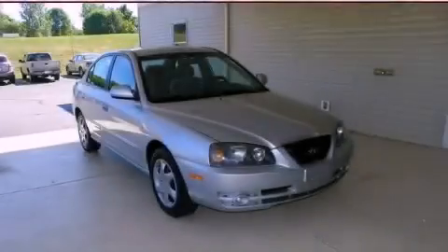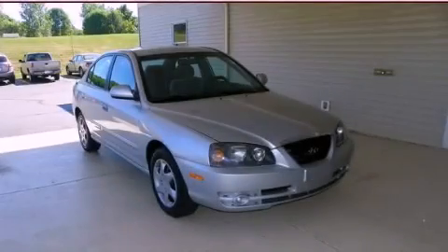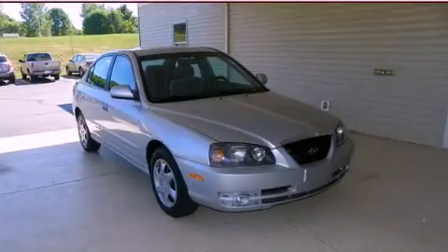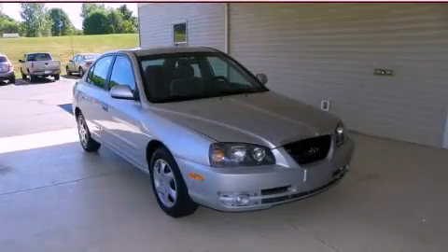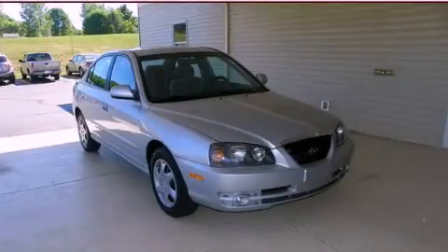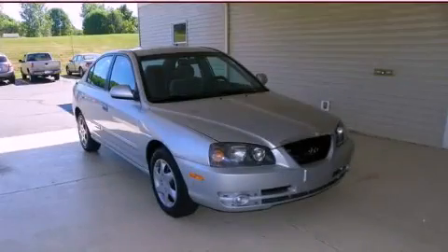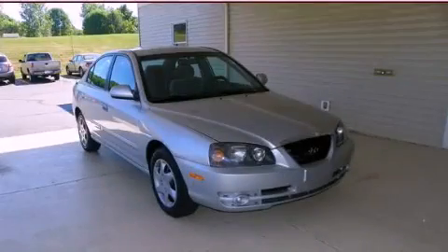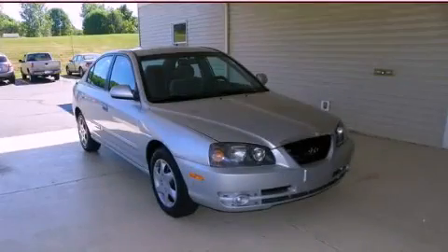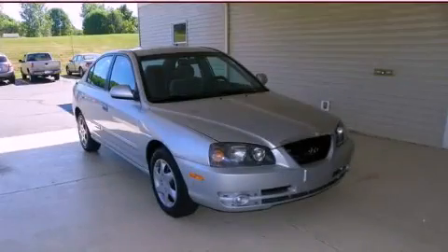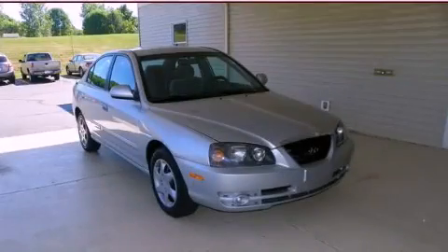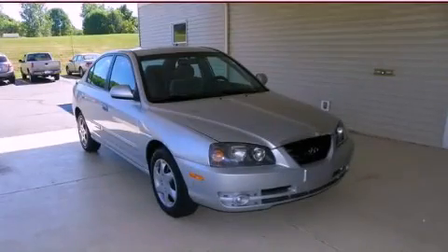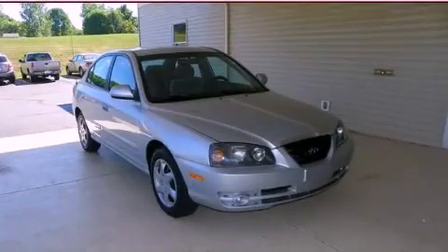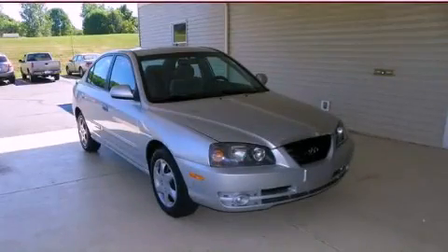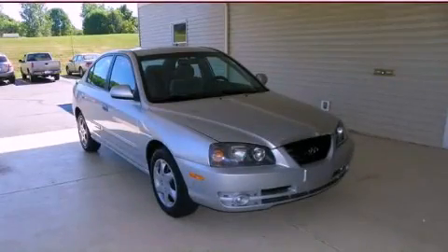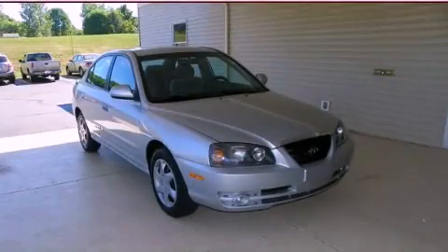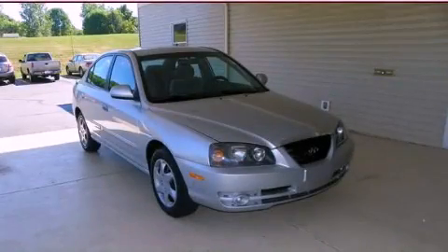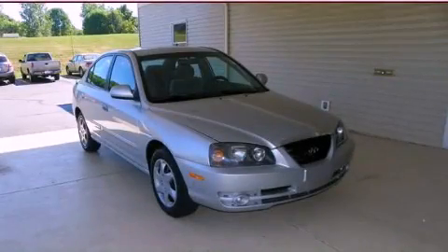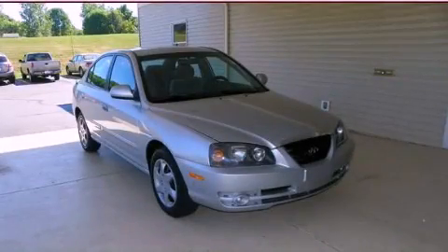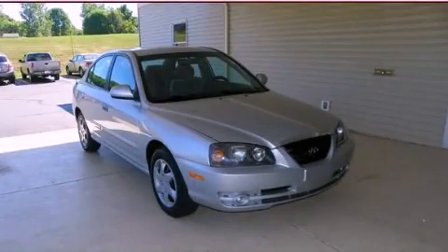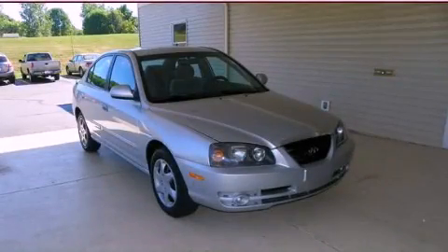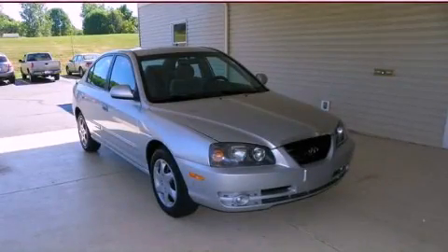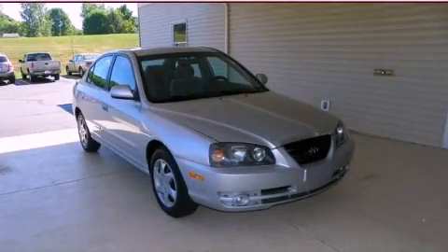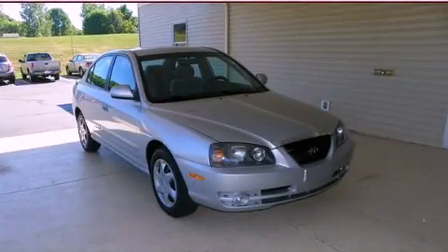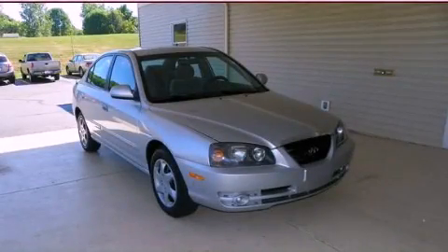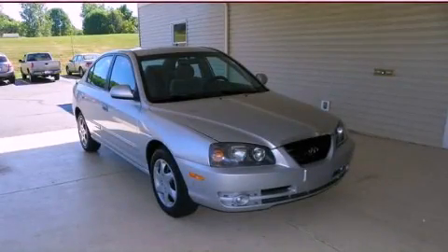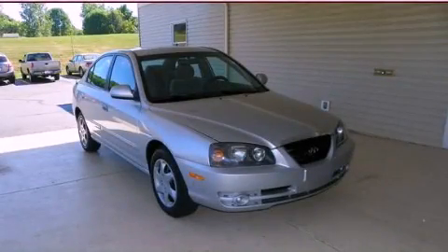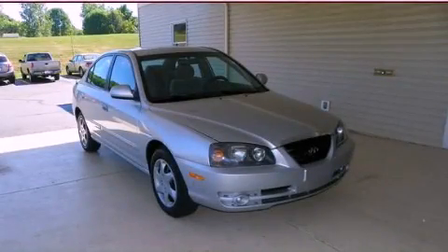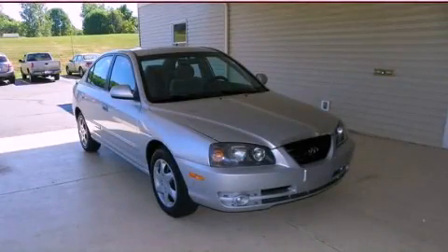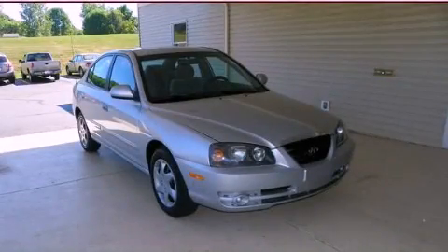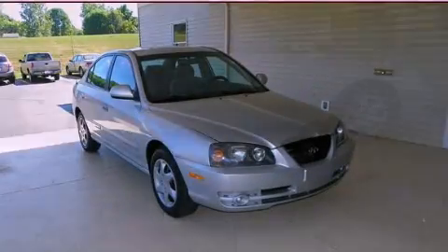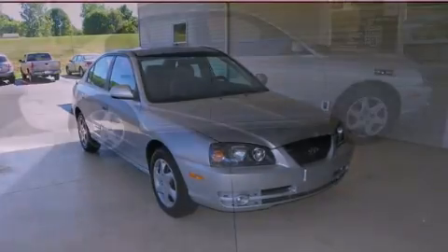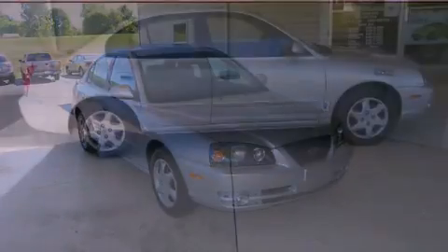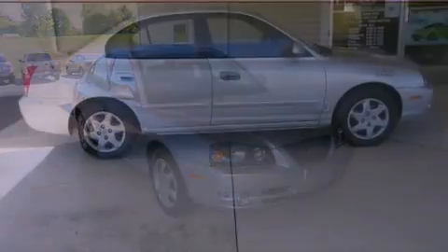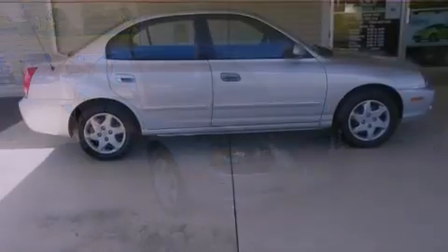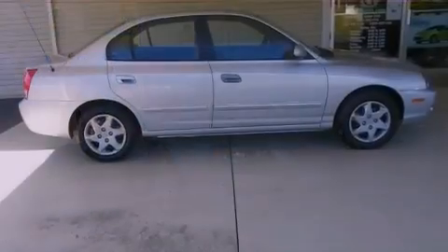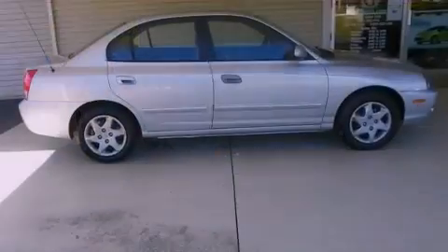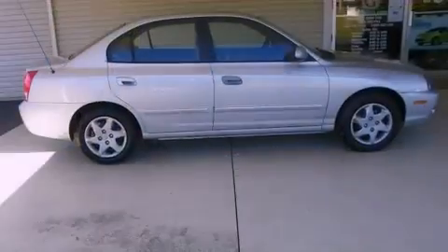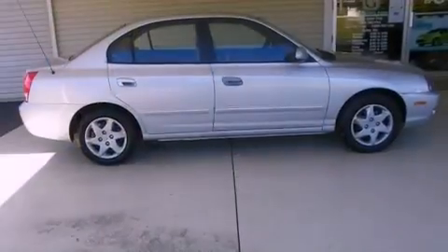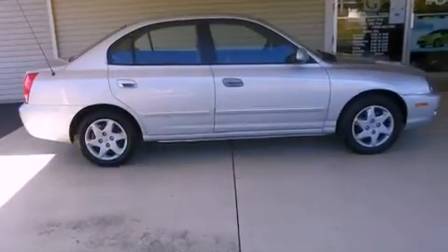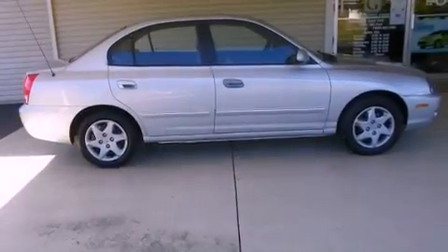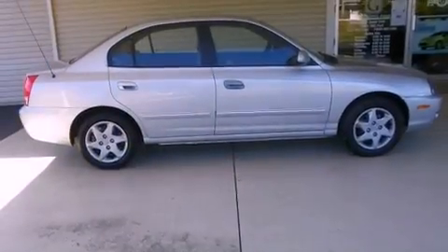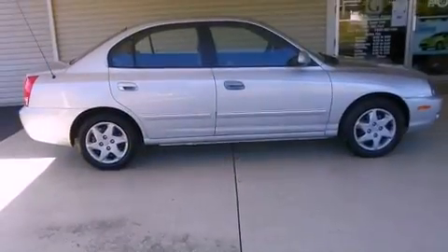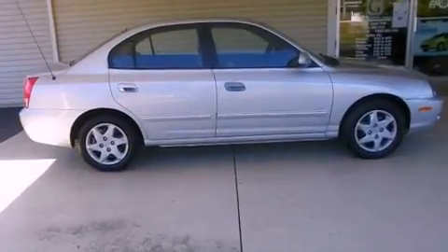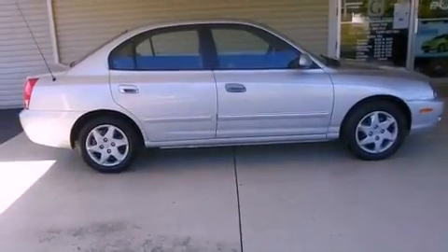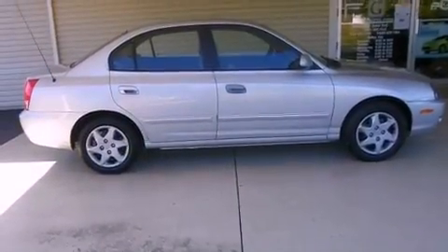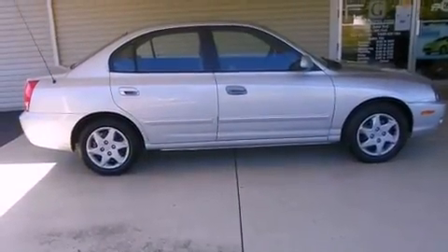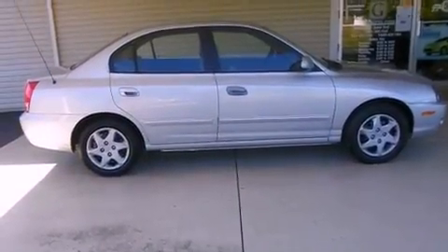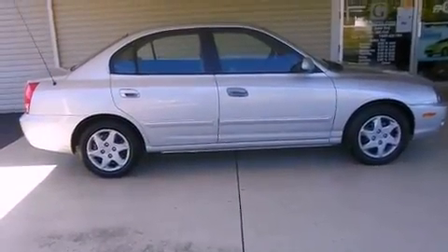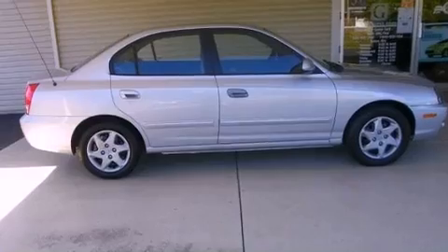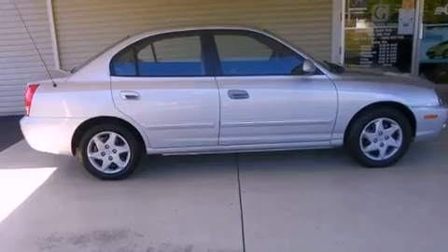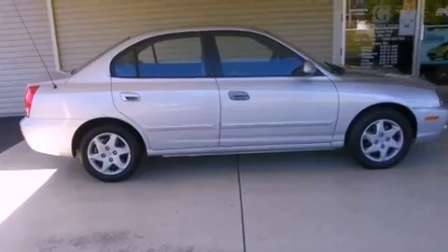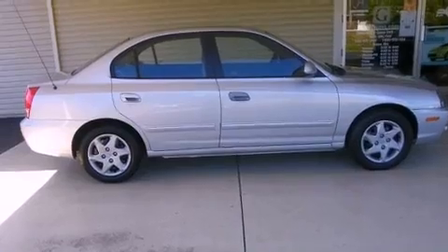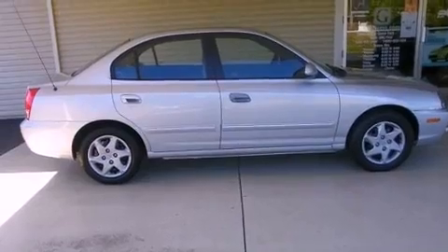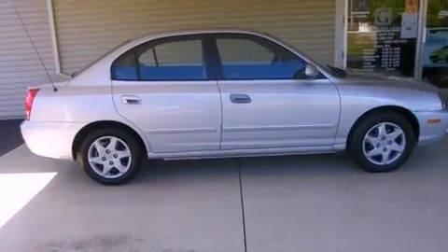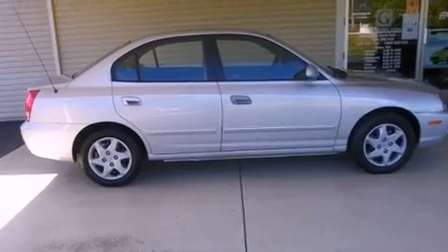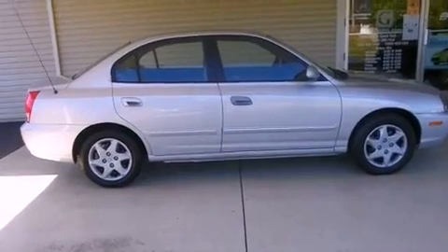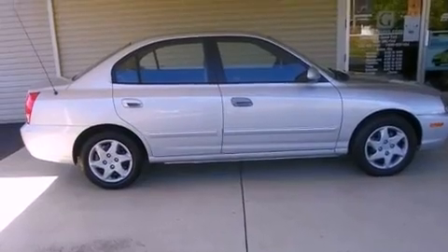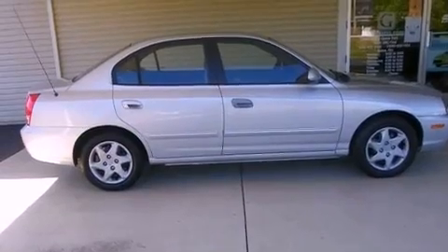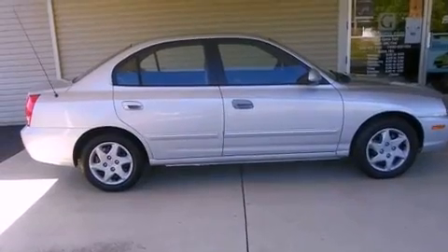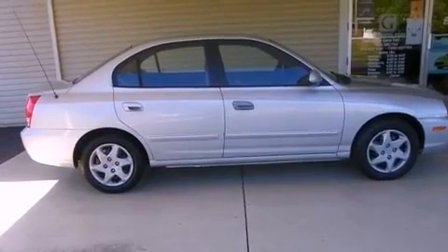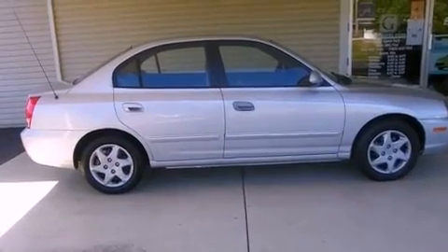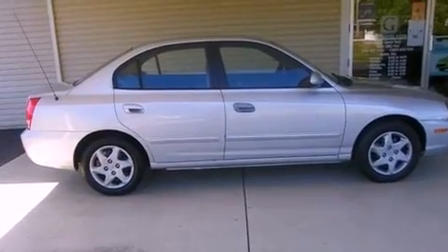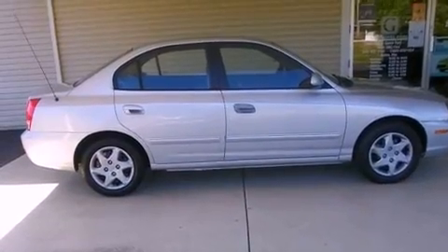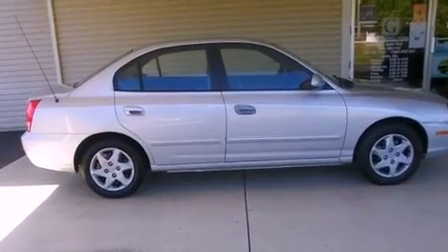This is a 2005 Hyundai Elantra. It features a four-cylinder engine and an automatic transmission.